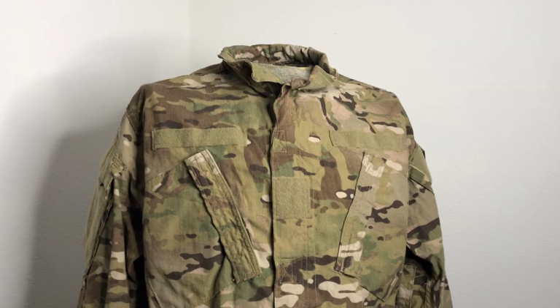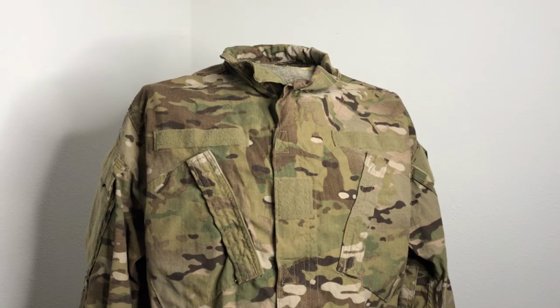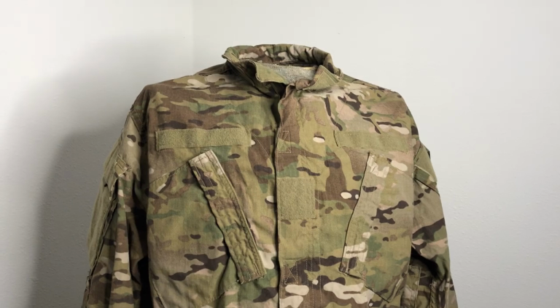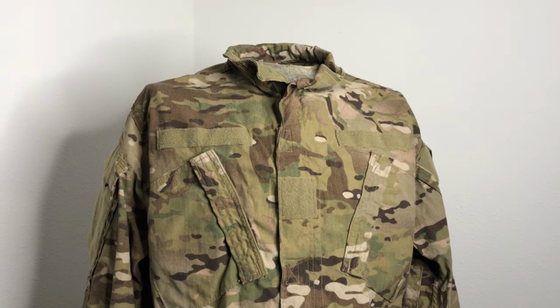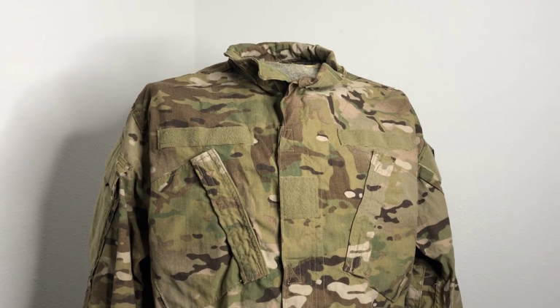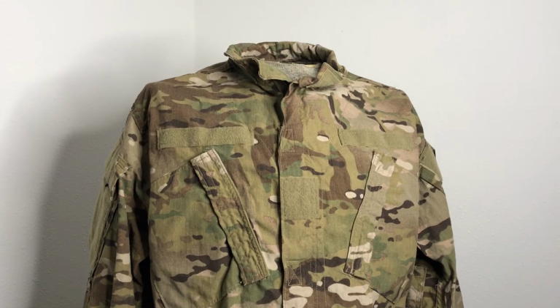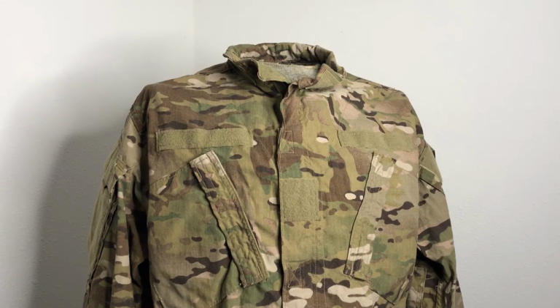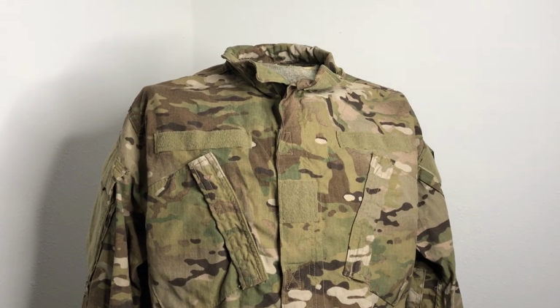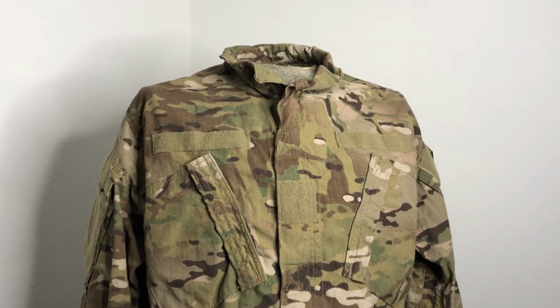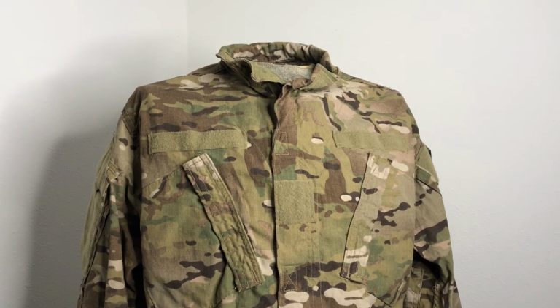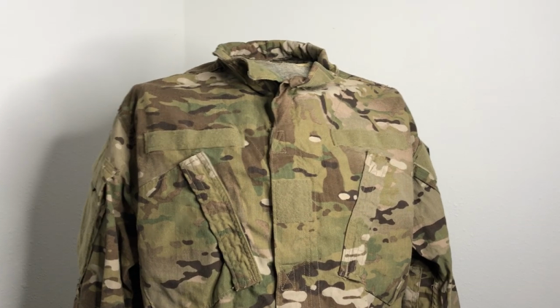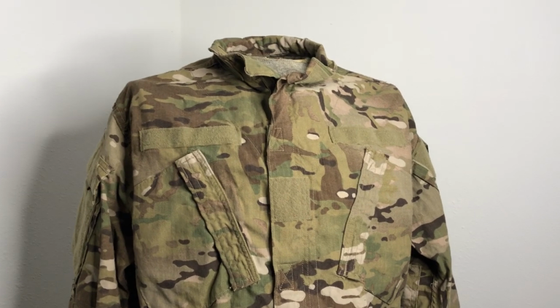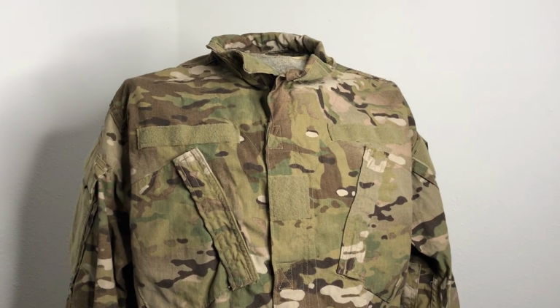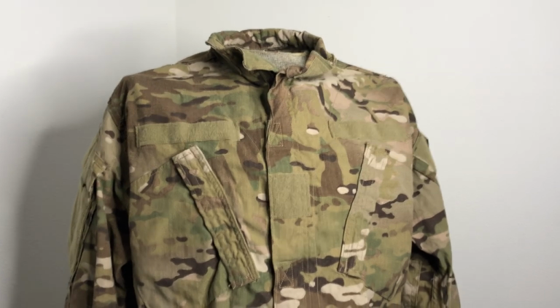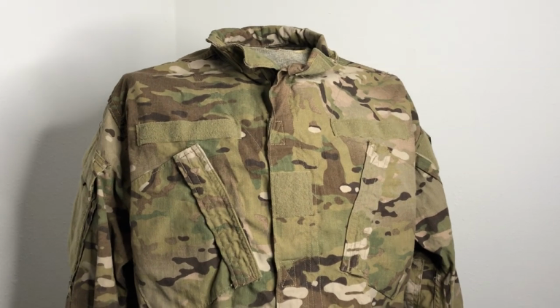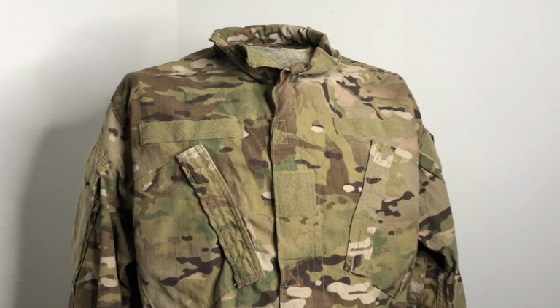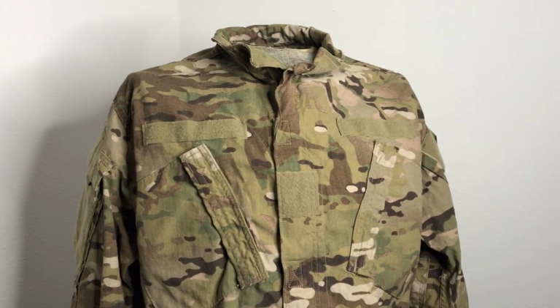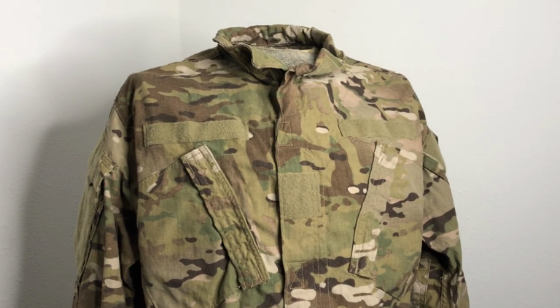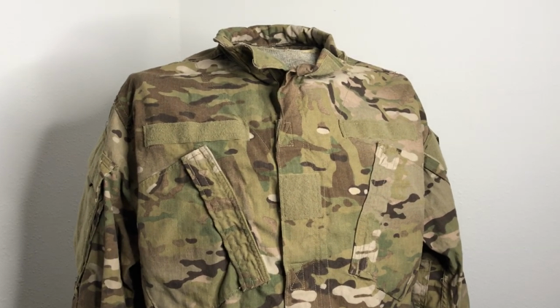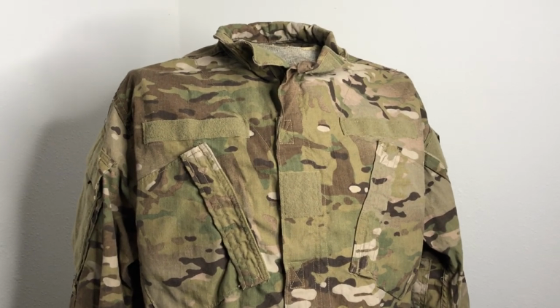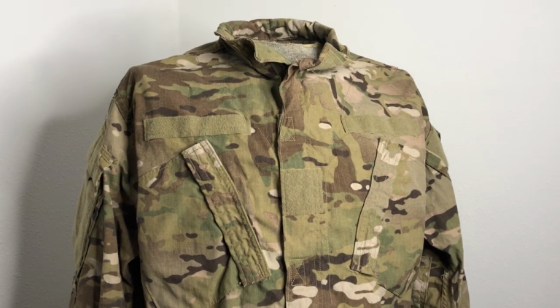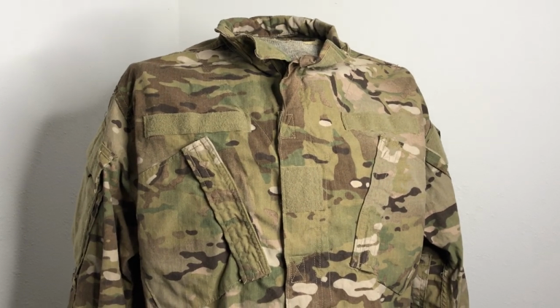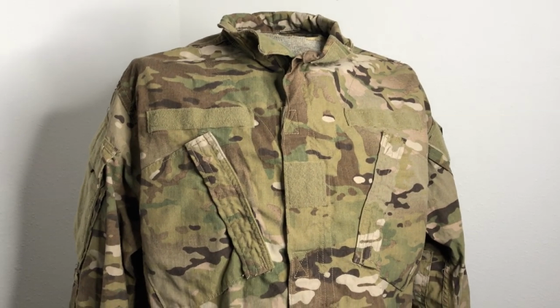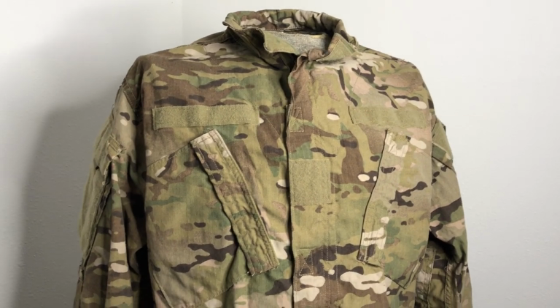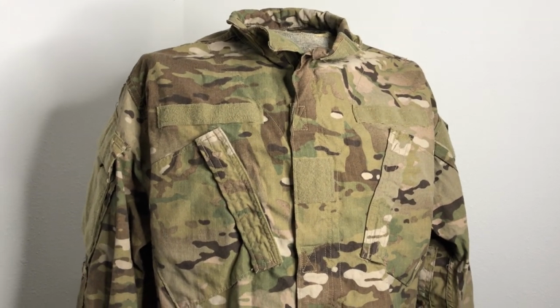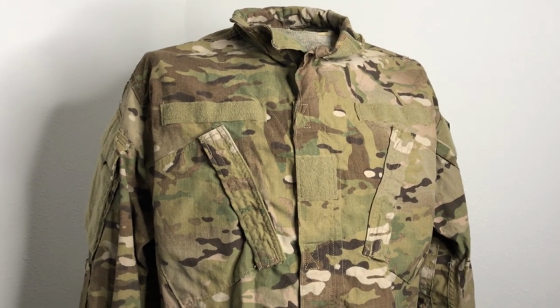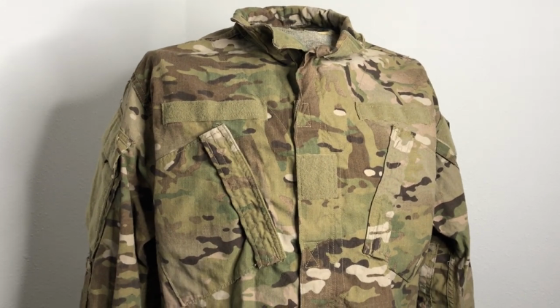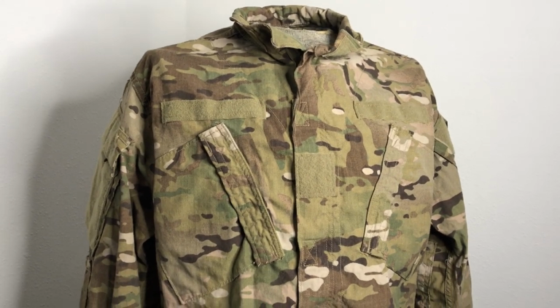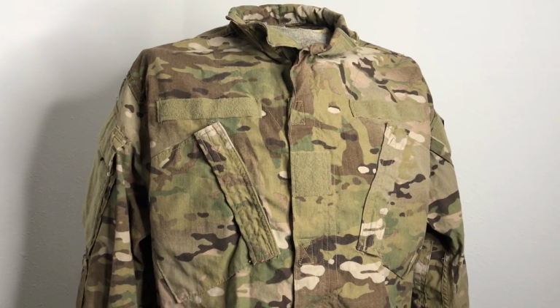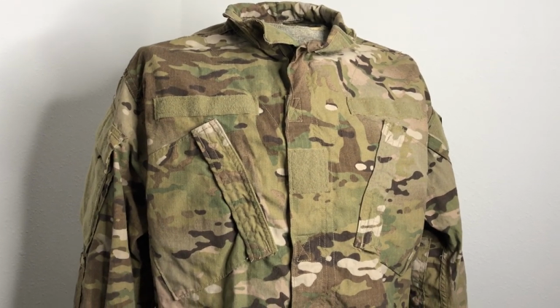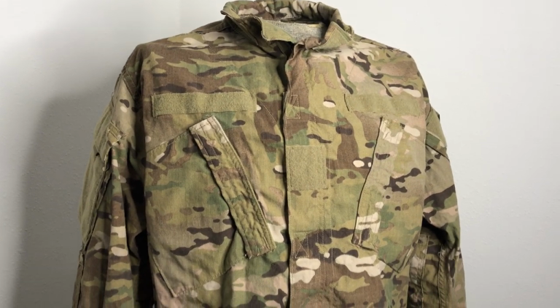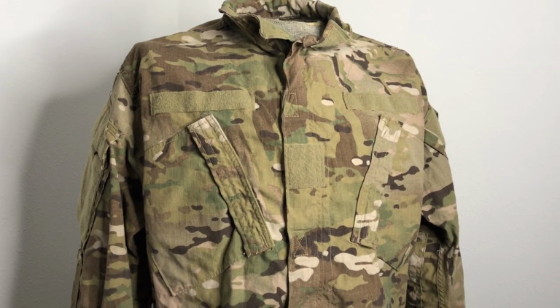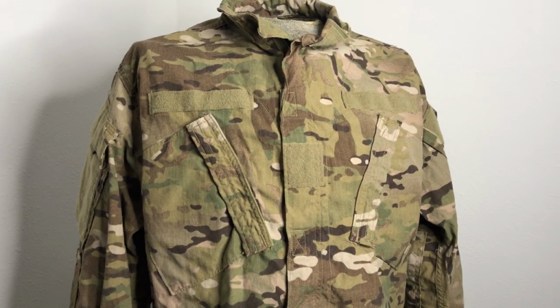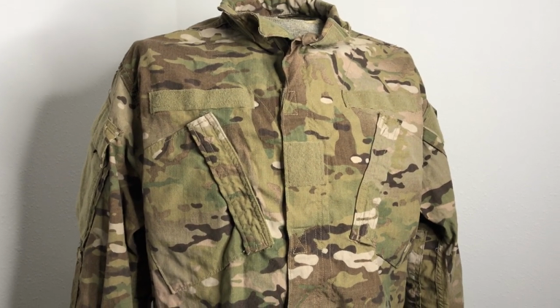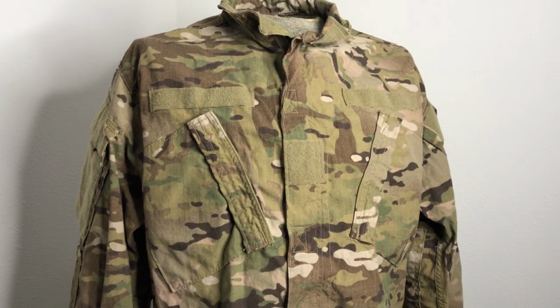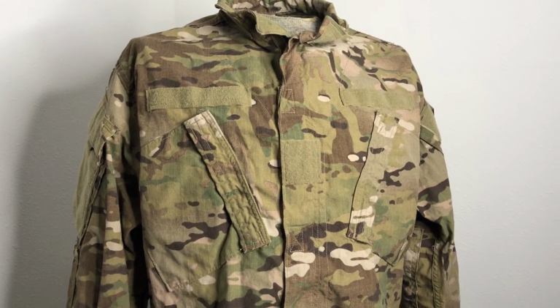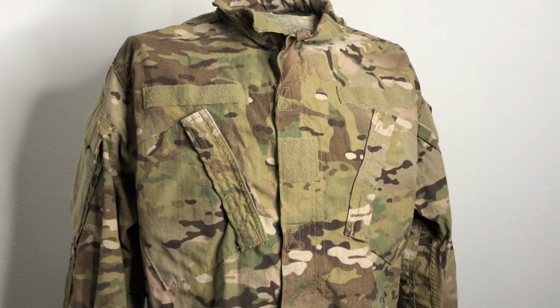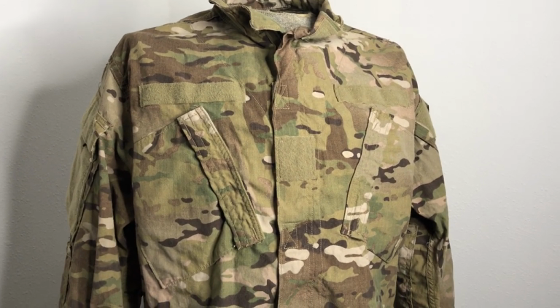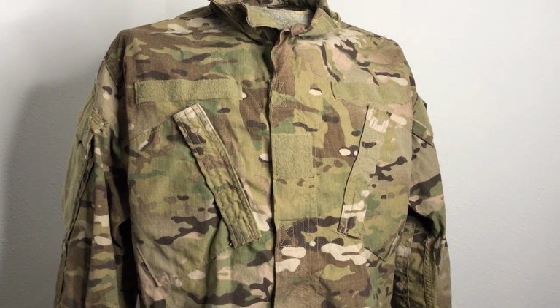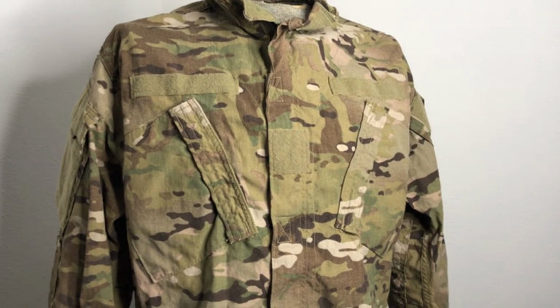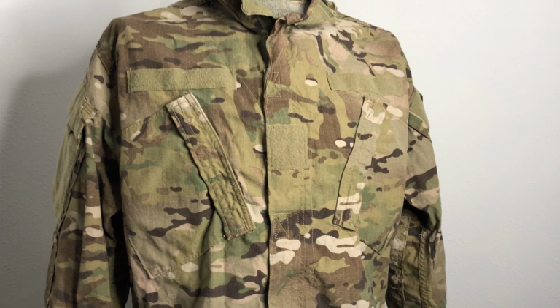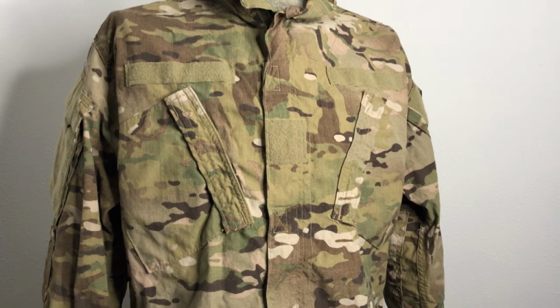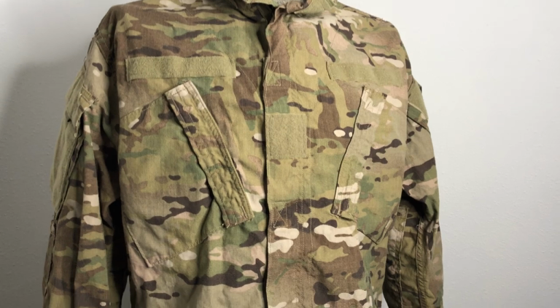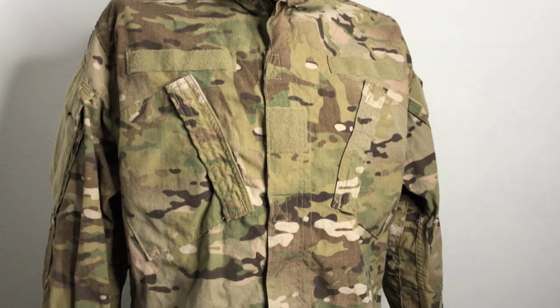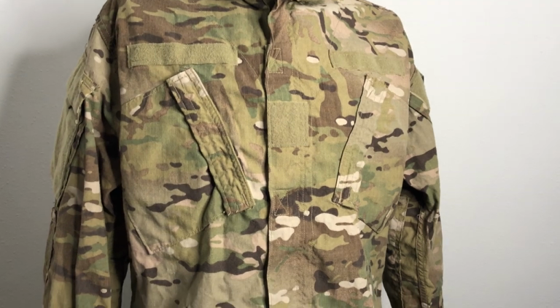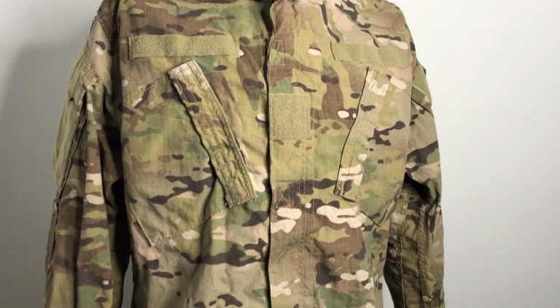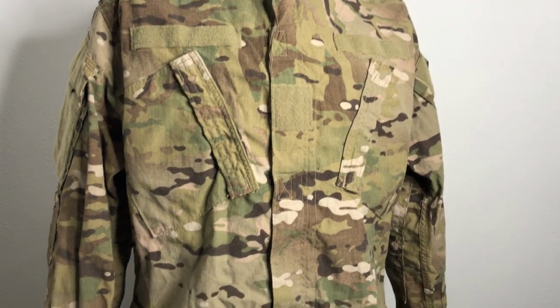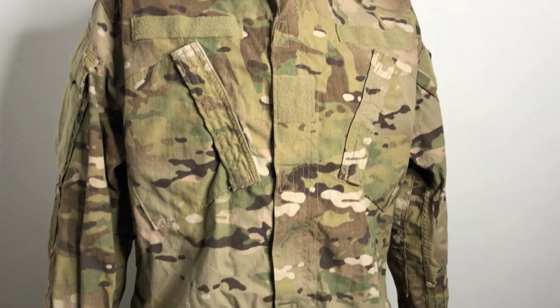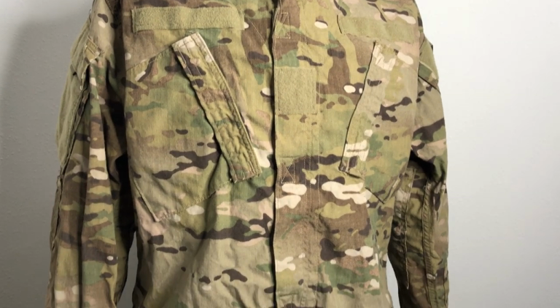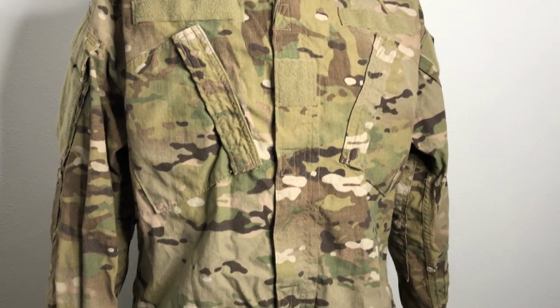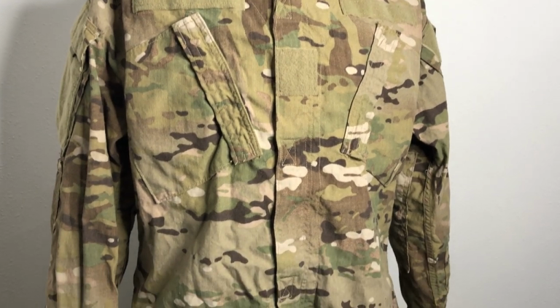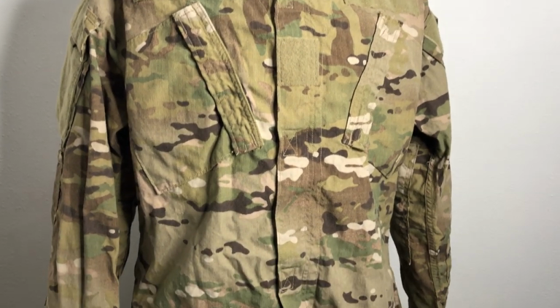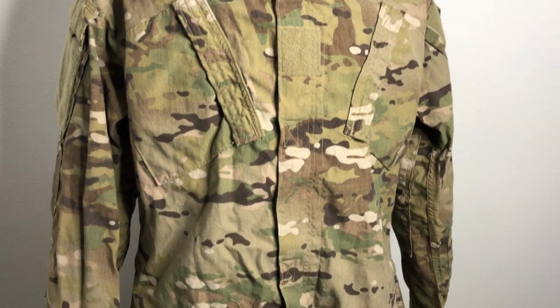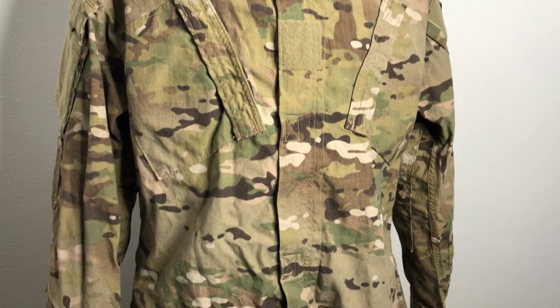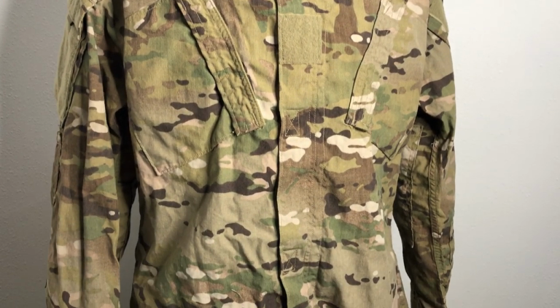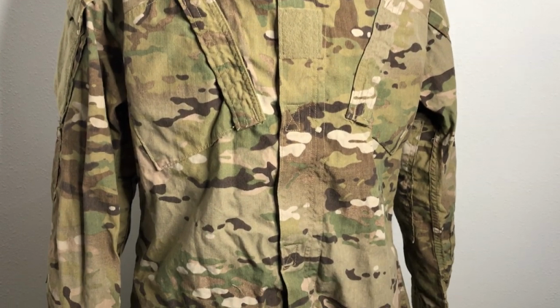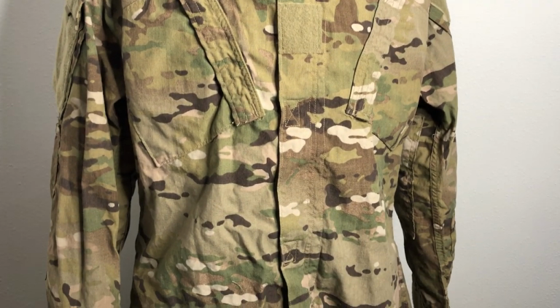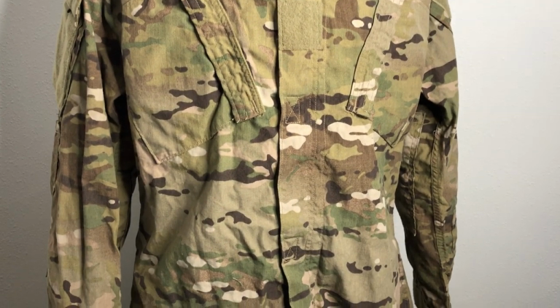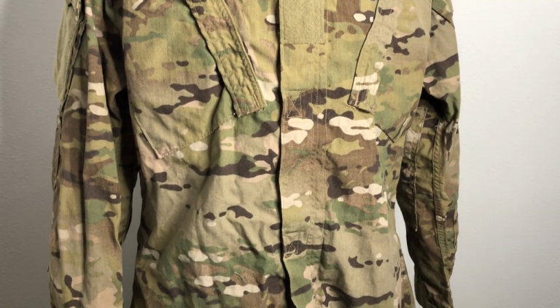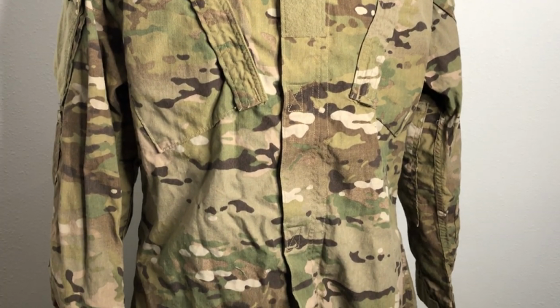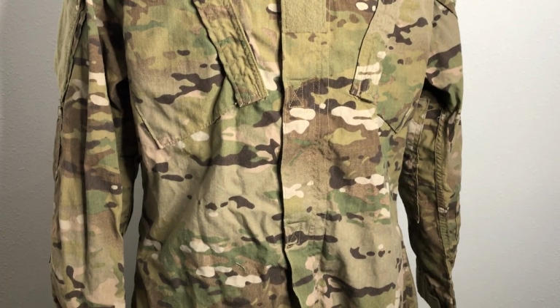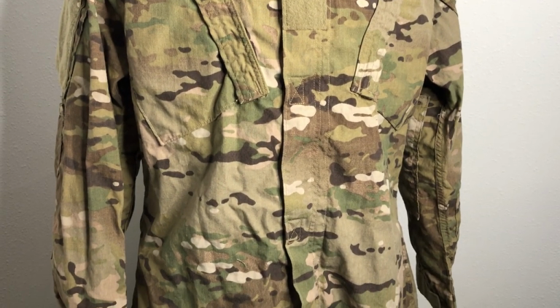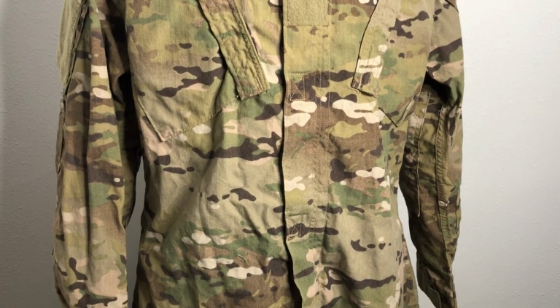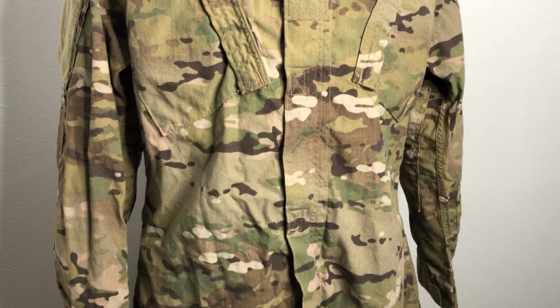Hey everybody, welcome back to another episode of Camouflage of the World. I'm Mike B, and today we're going to be taking a look at the OEF pattern, a.k.a. Multicam.